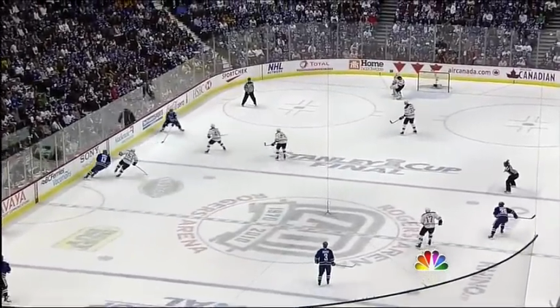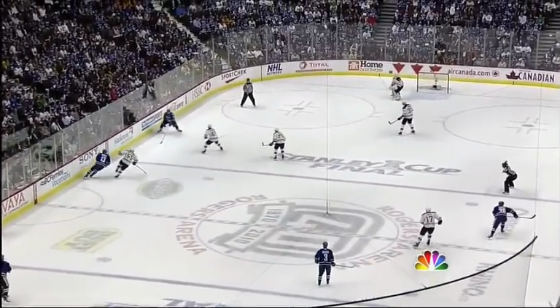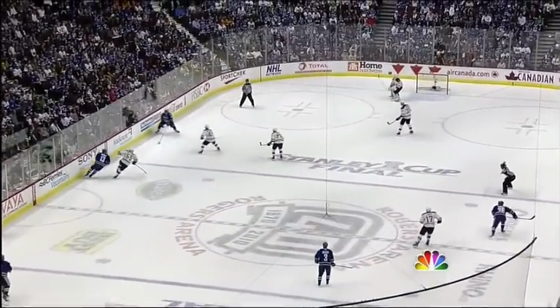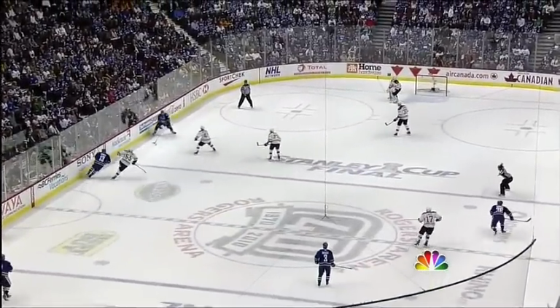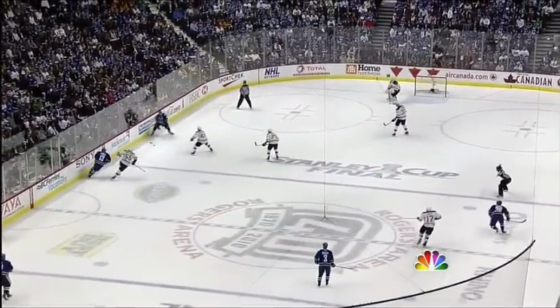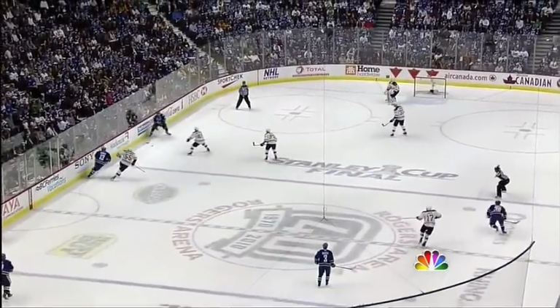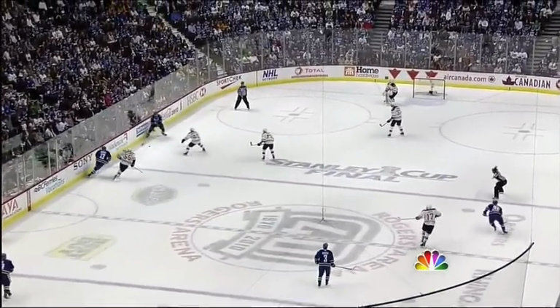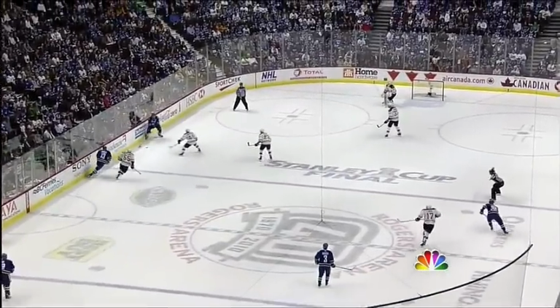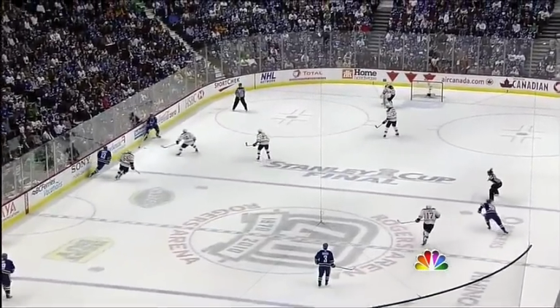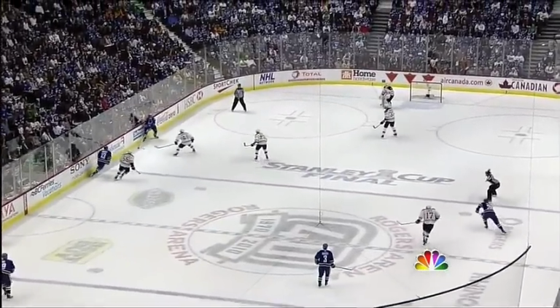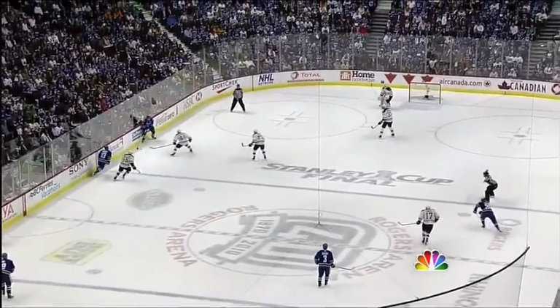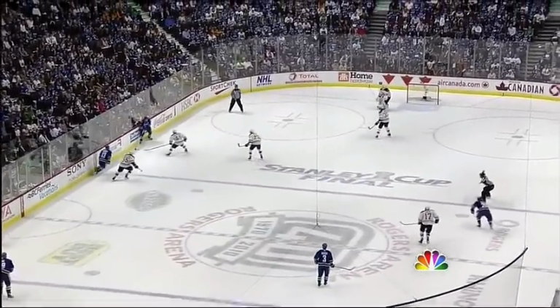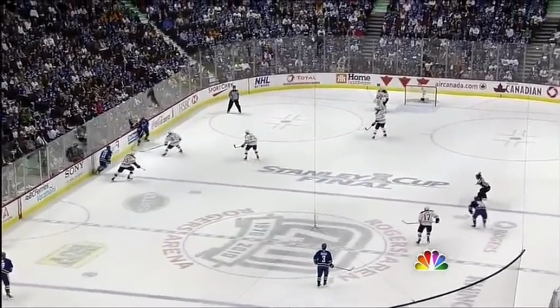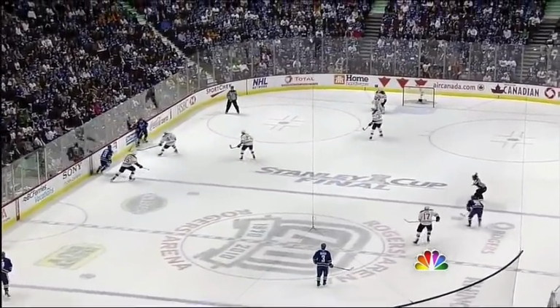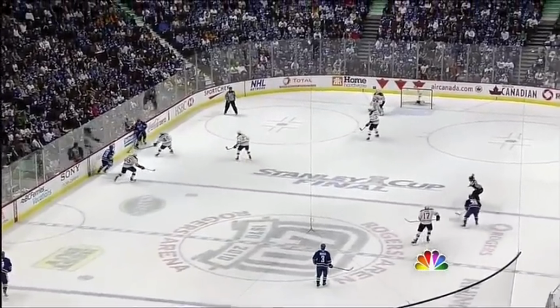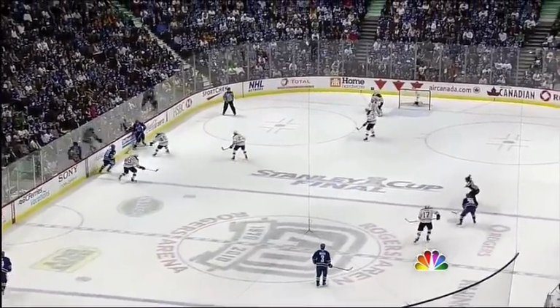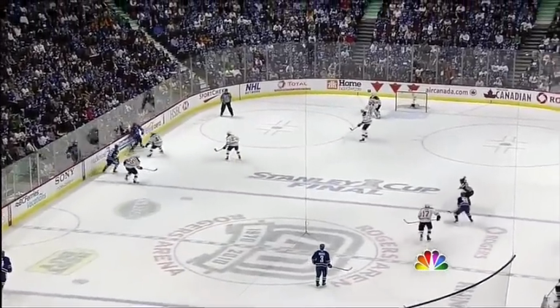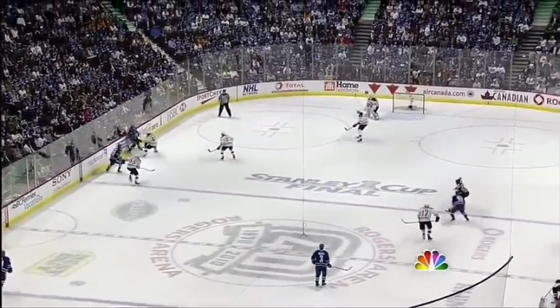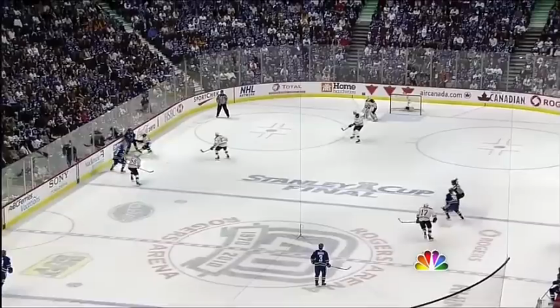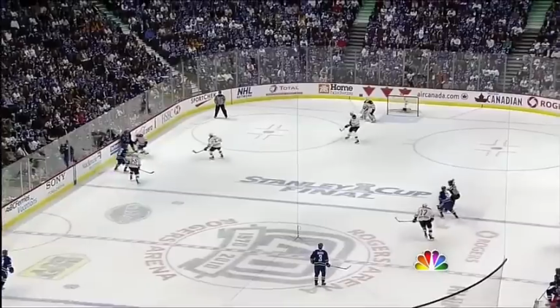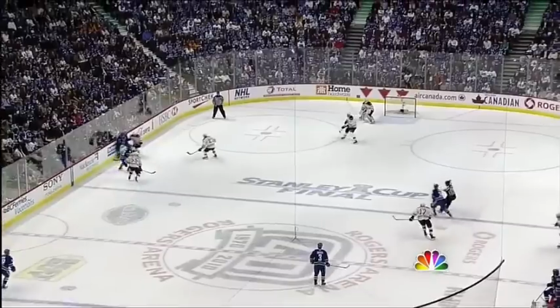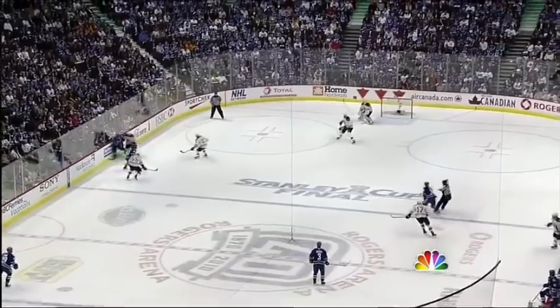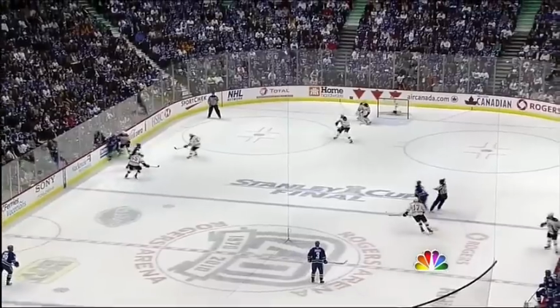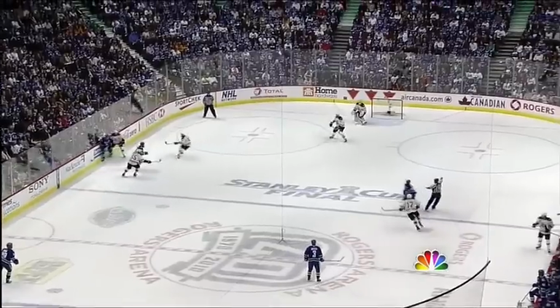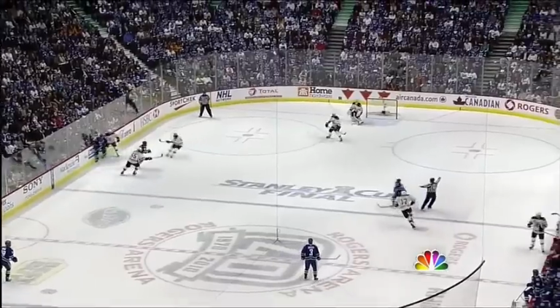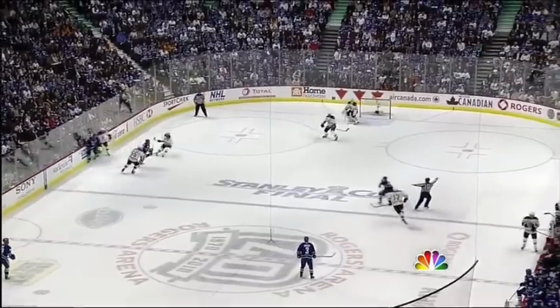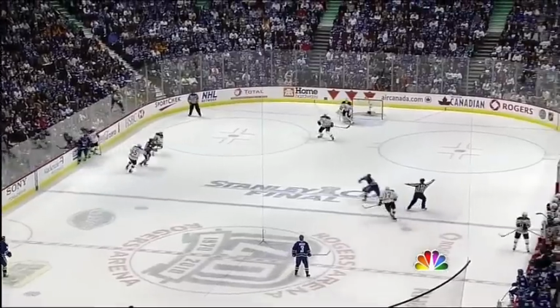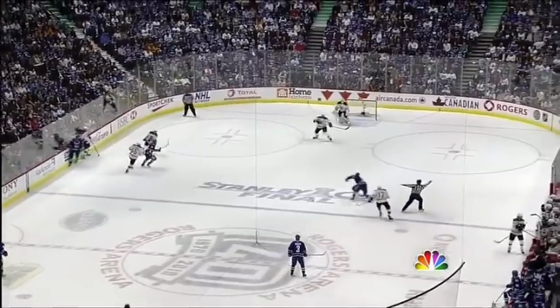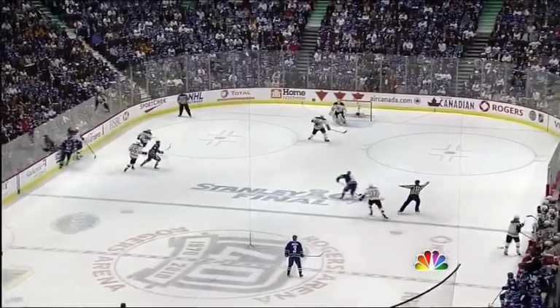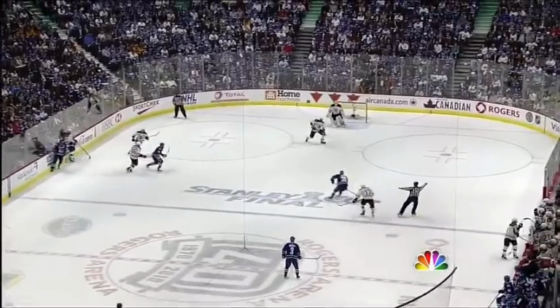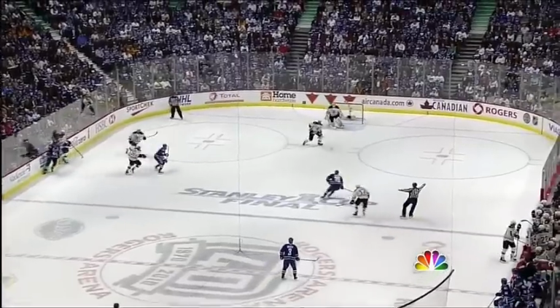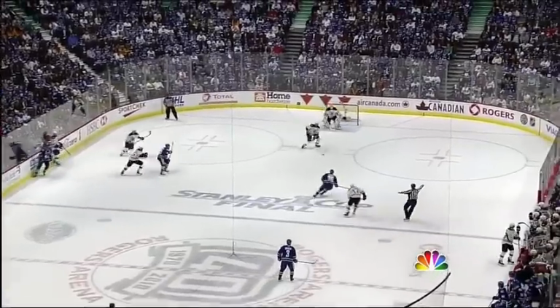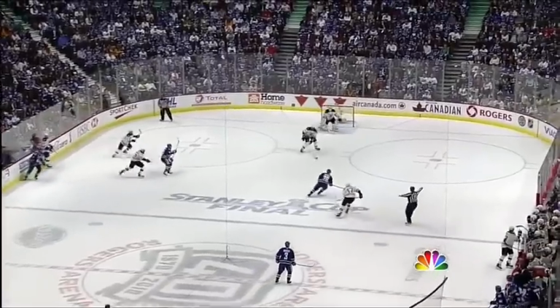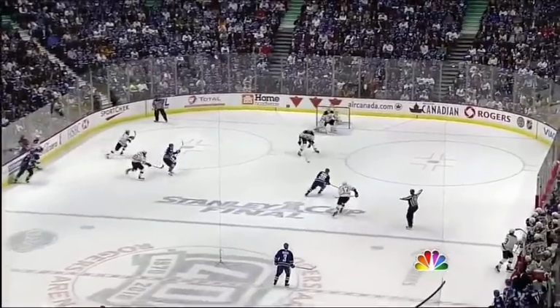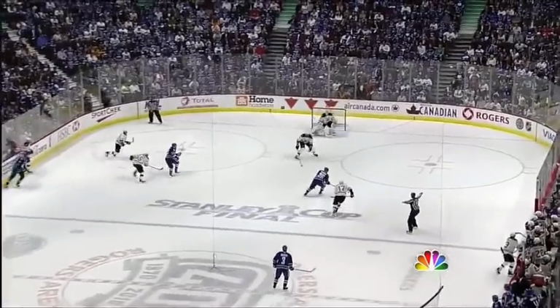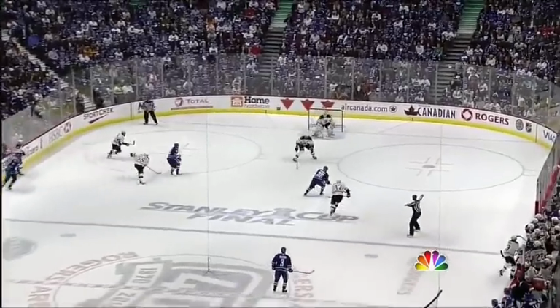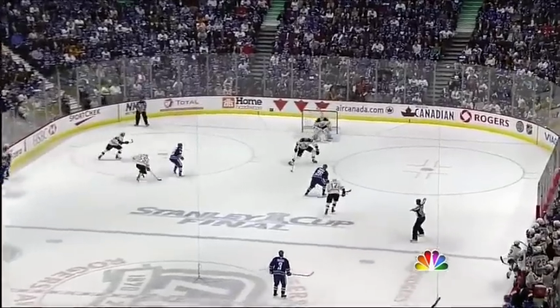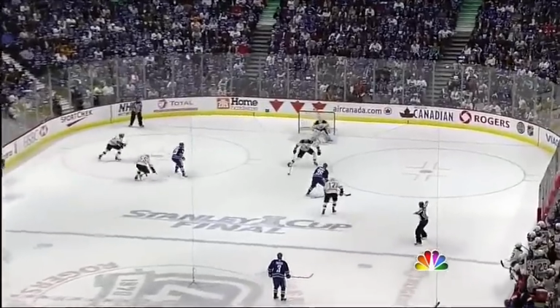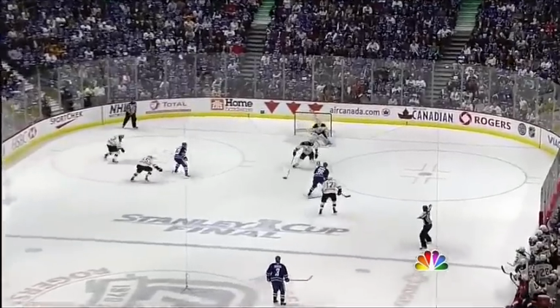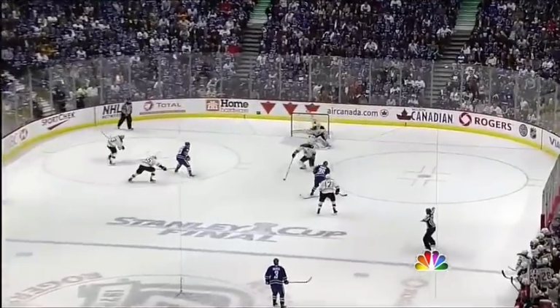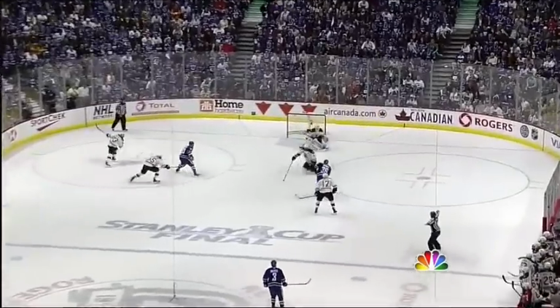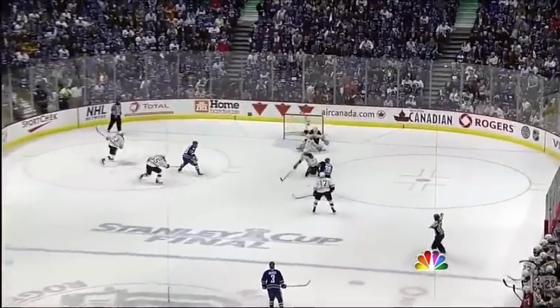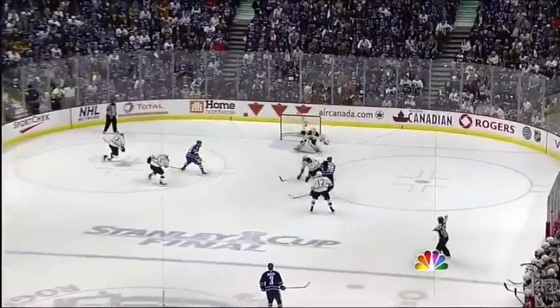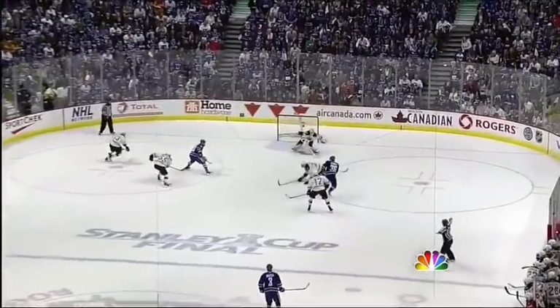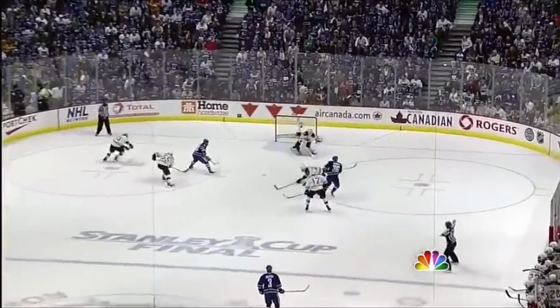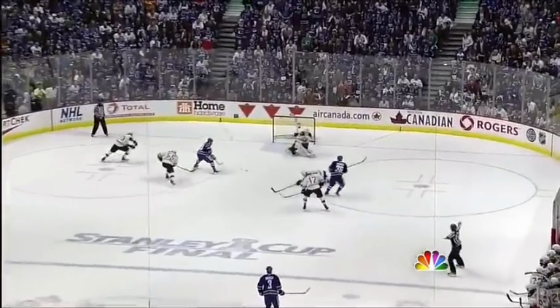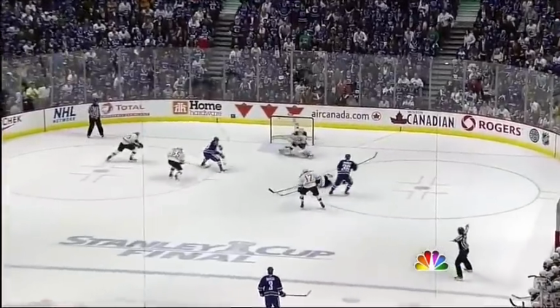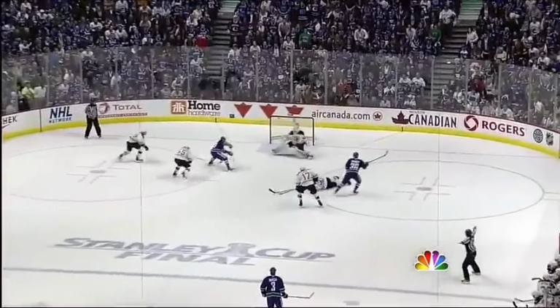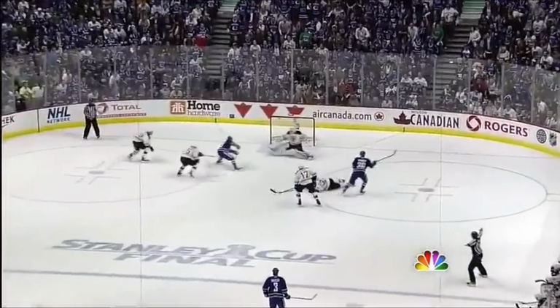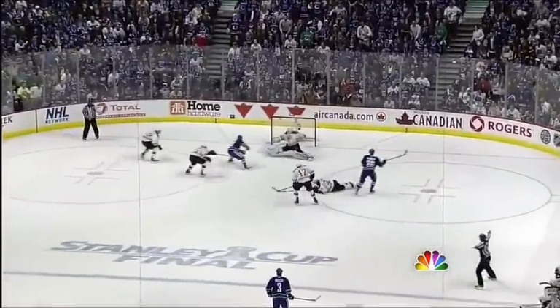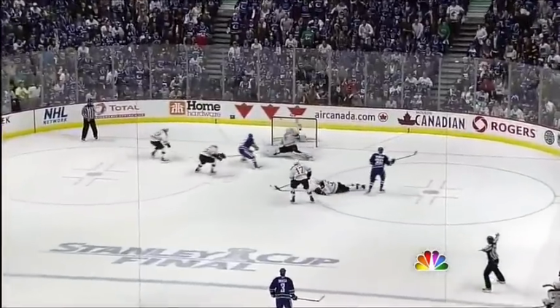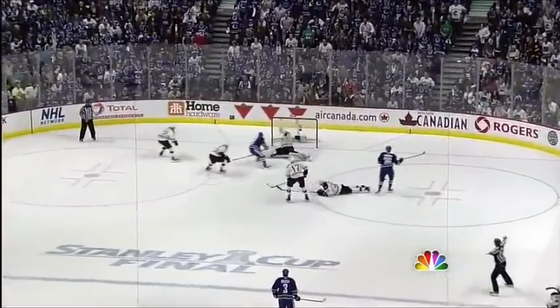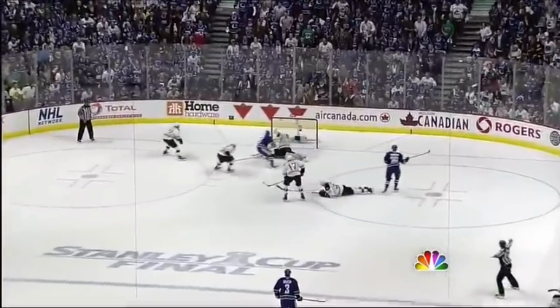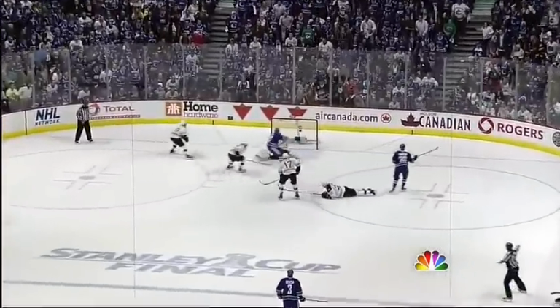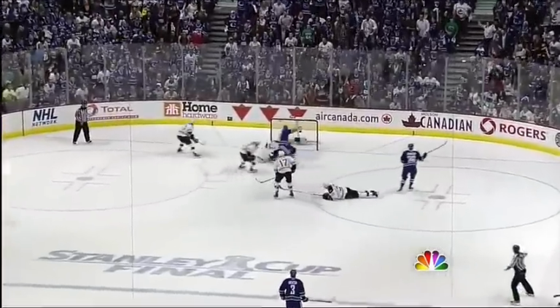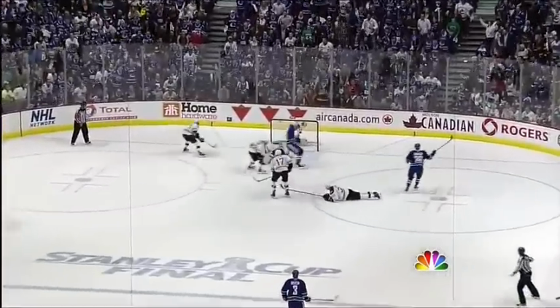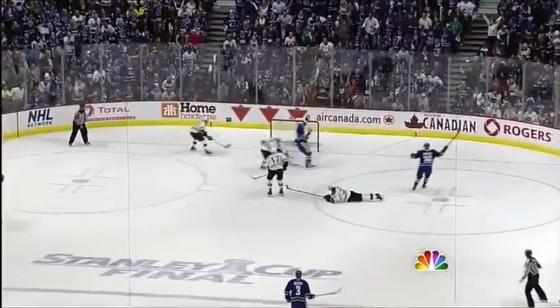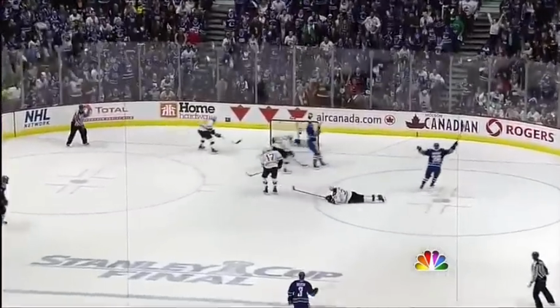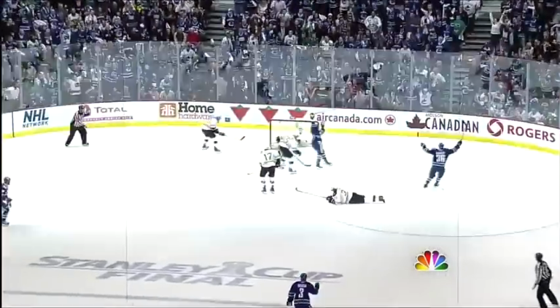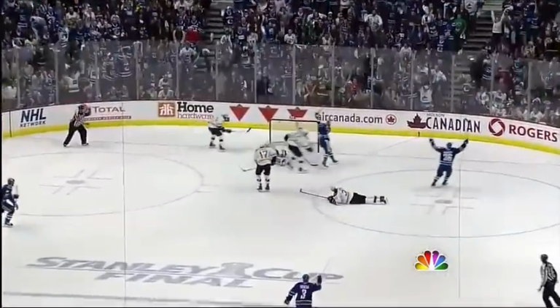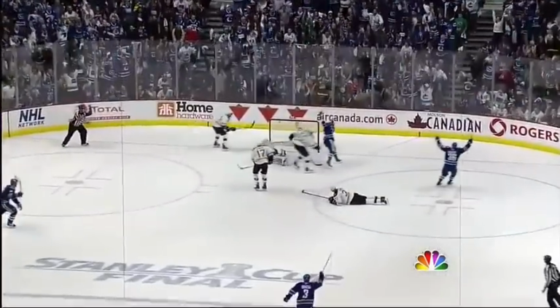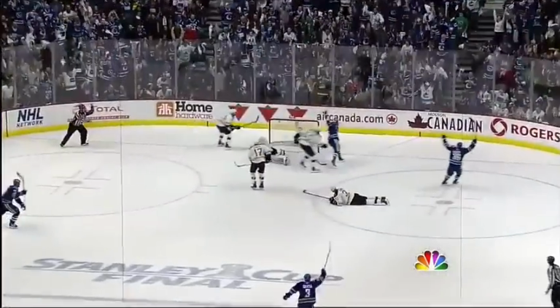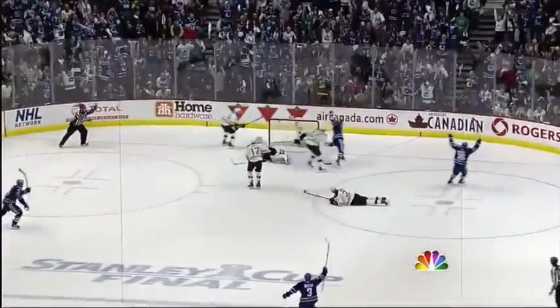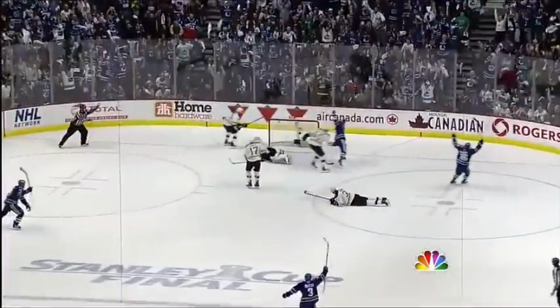Very tough to save. You see the linesman right on the line saying the play was good.